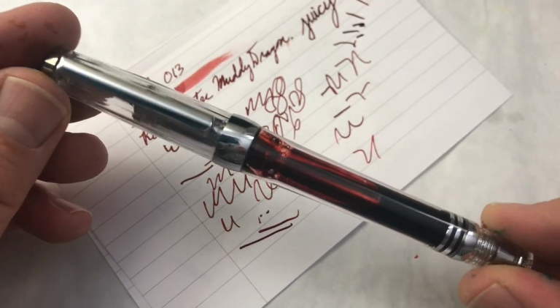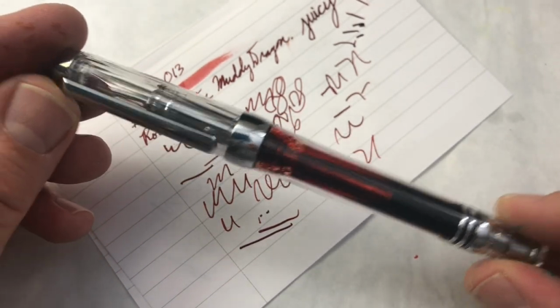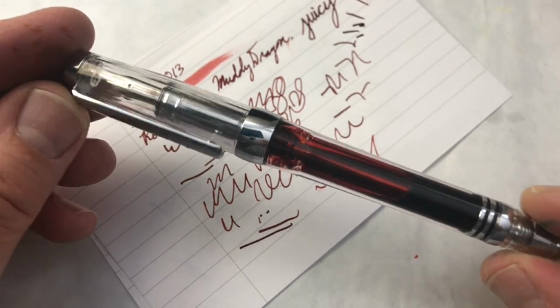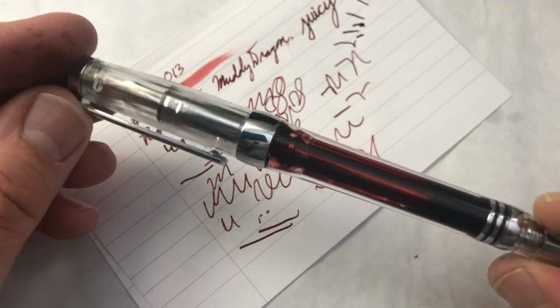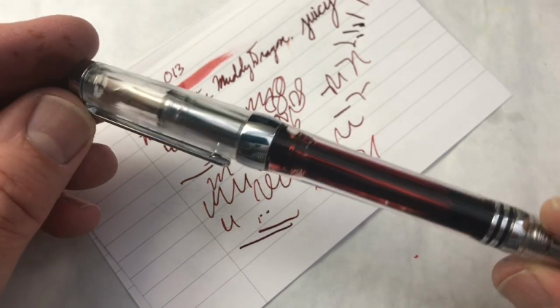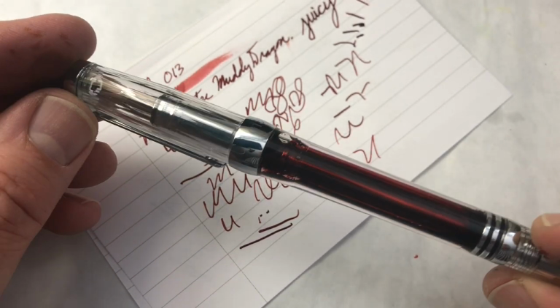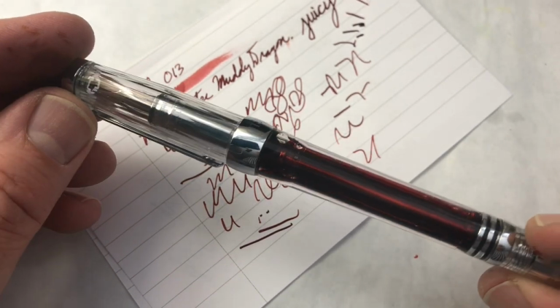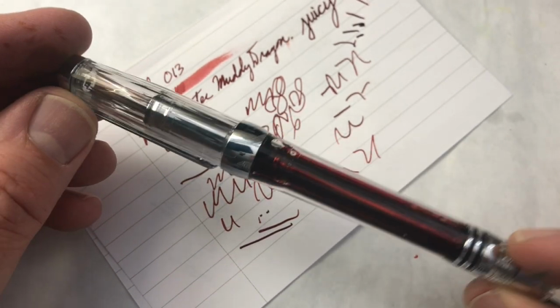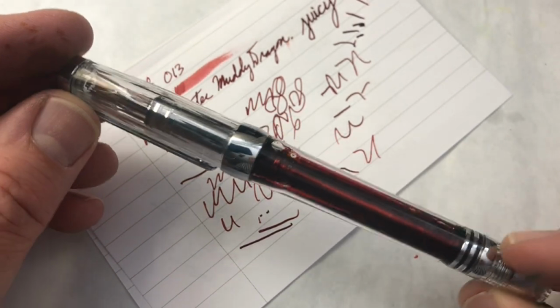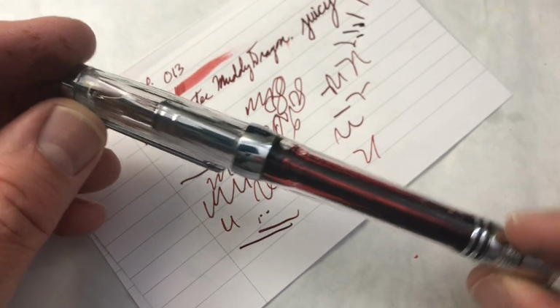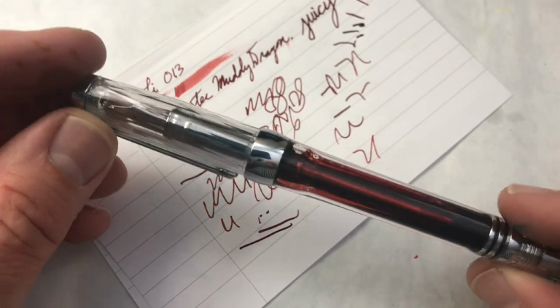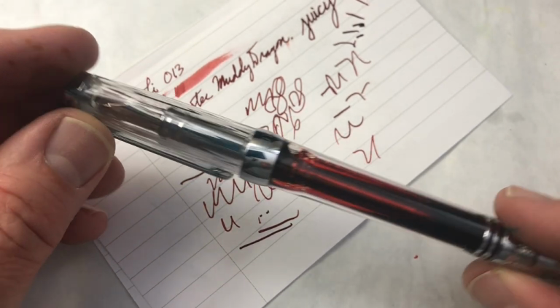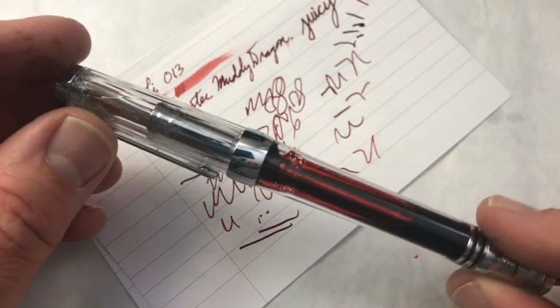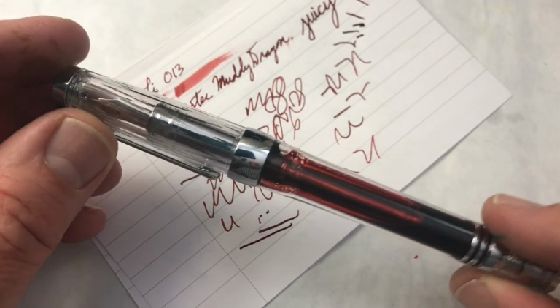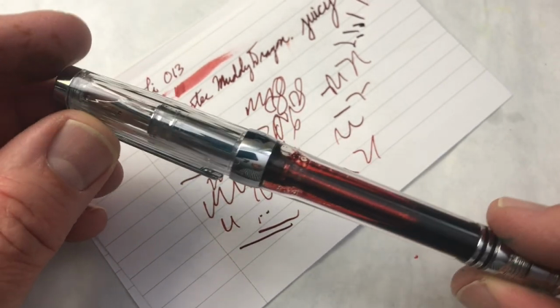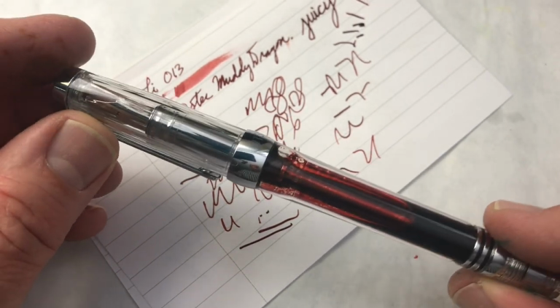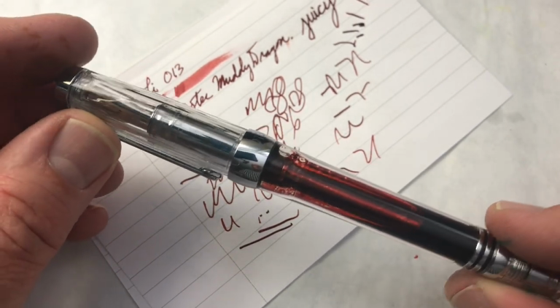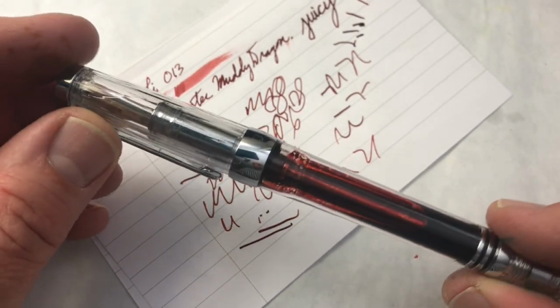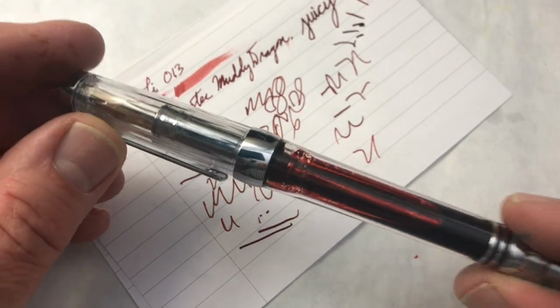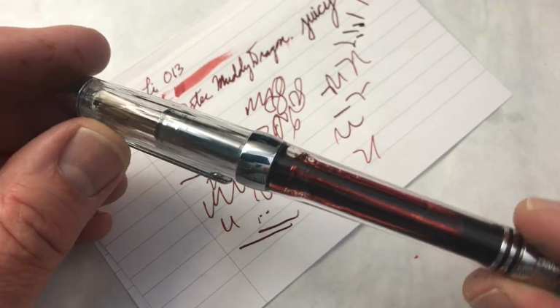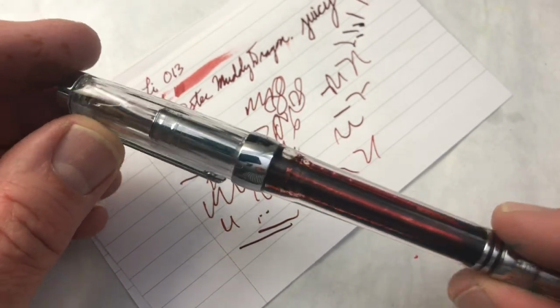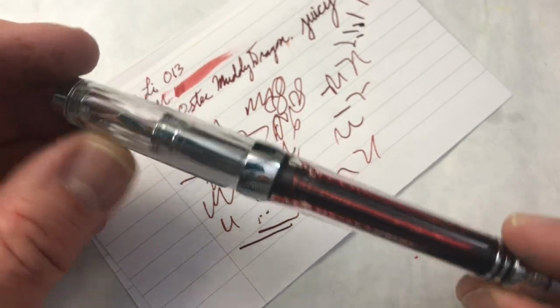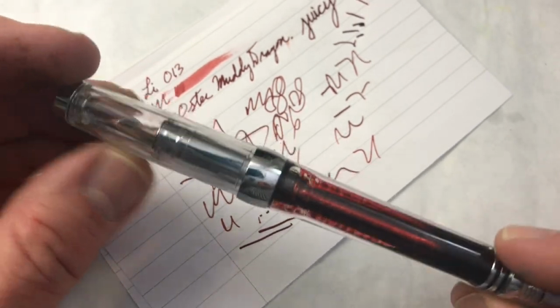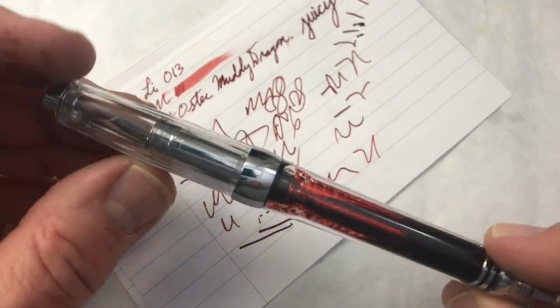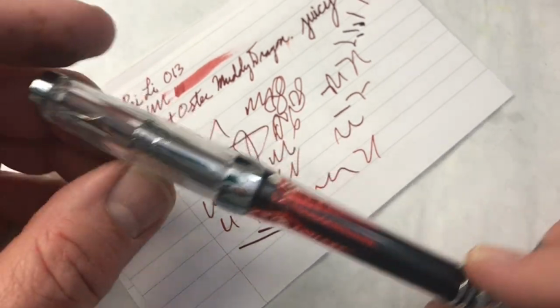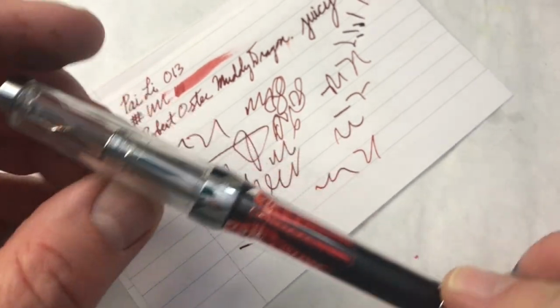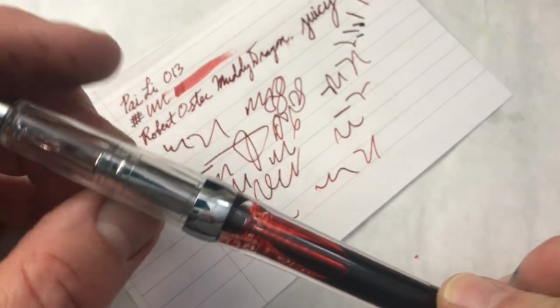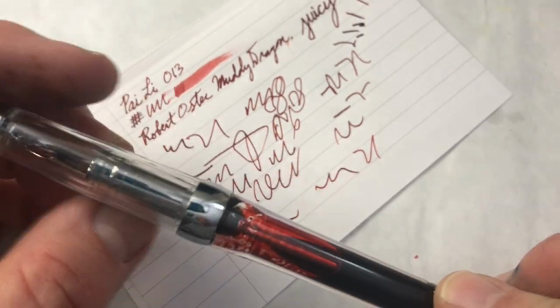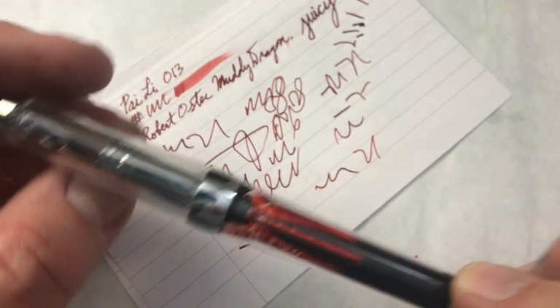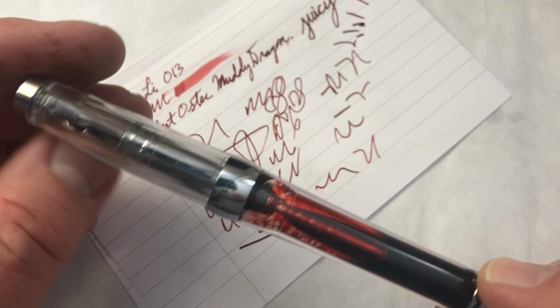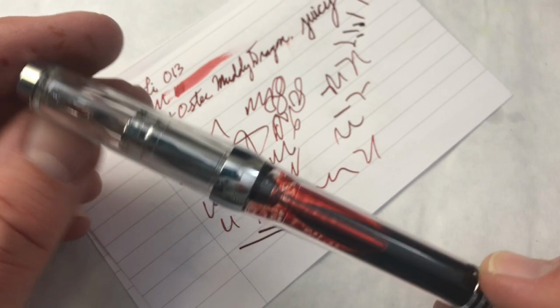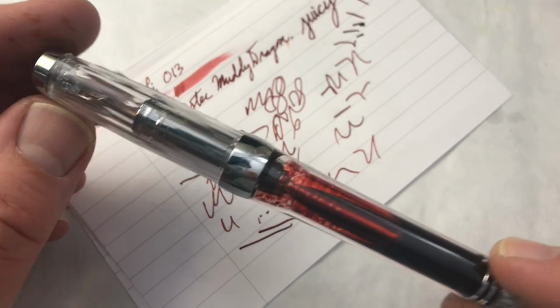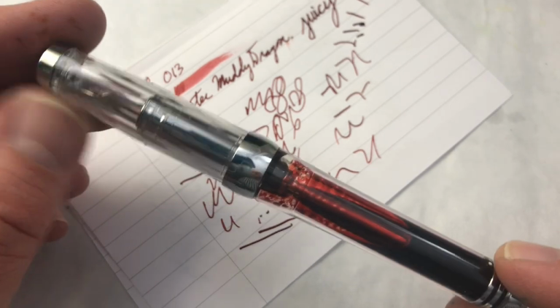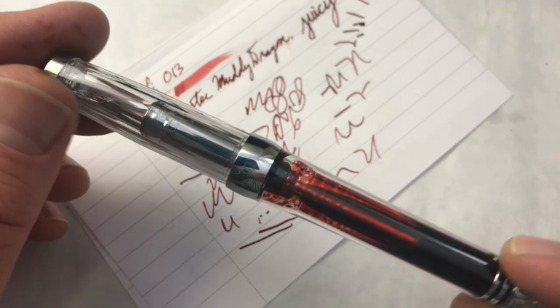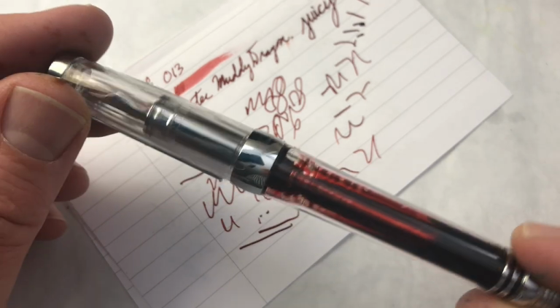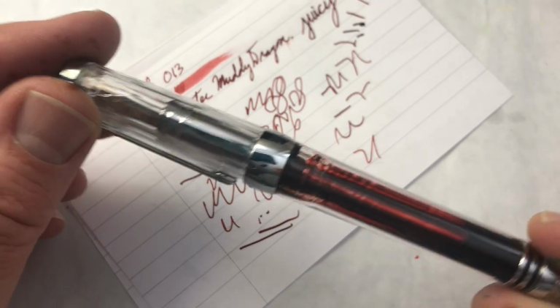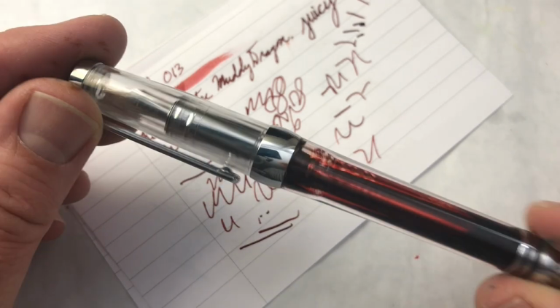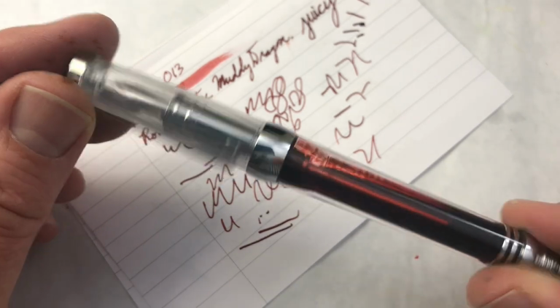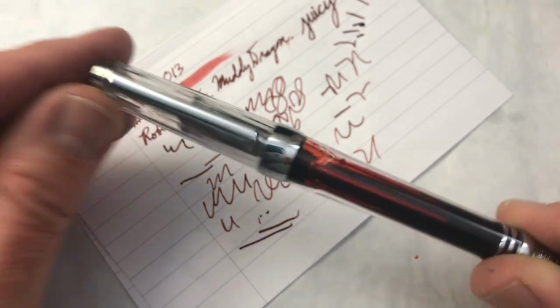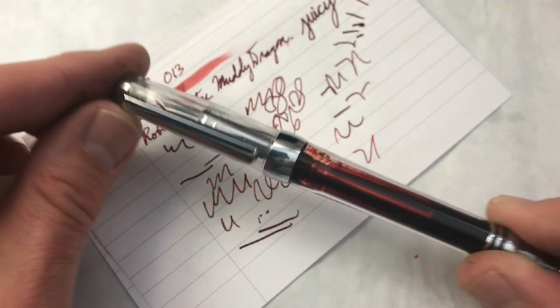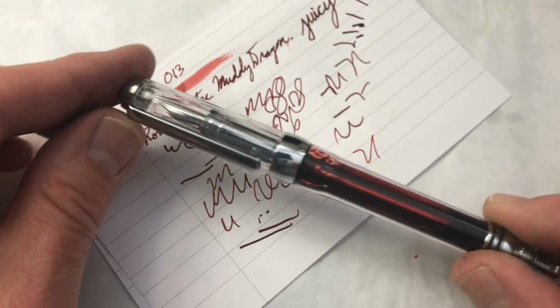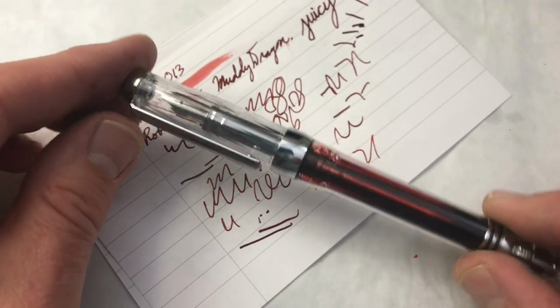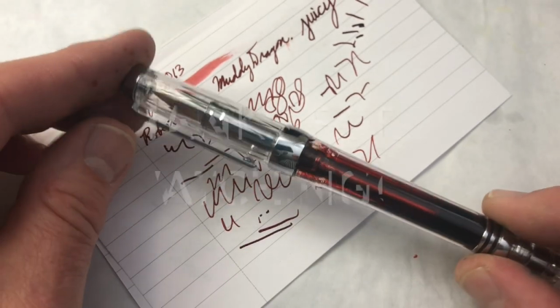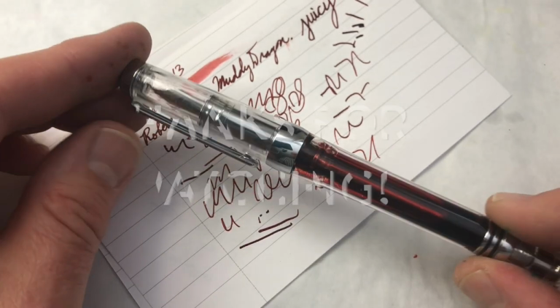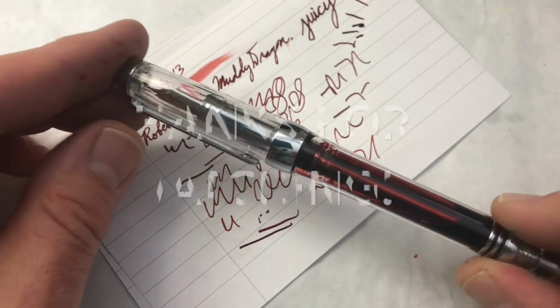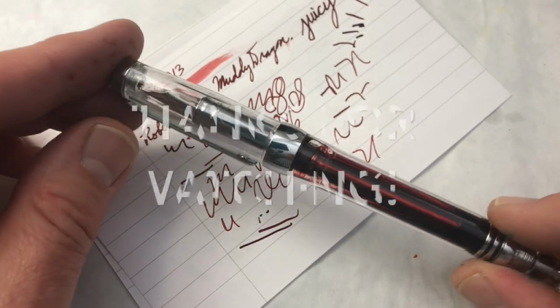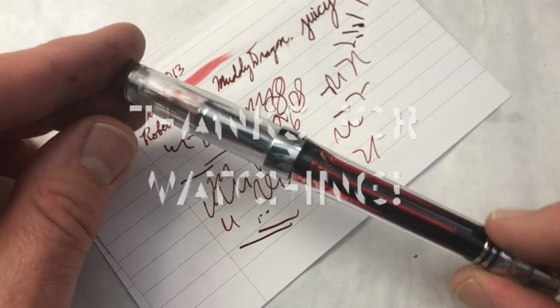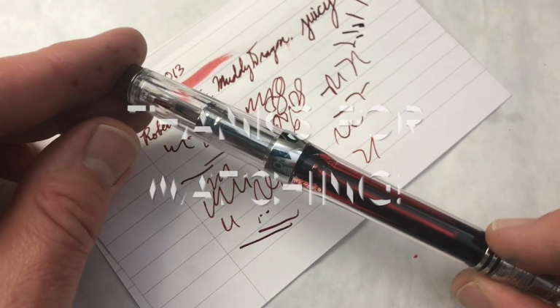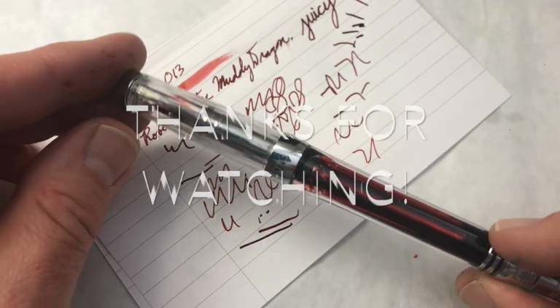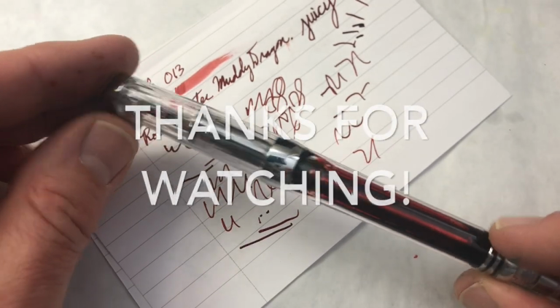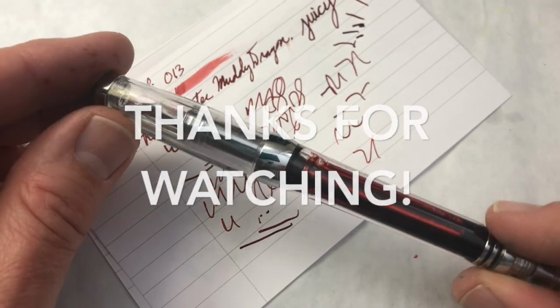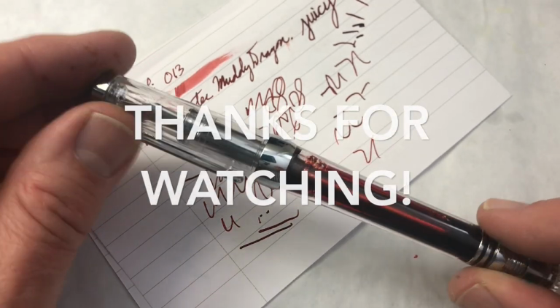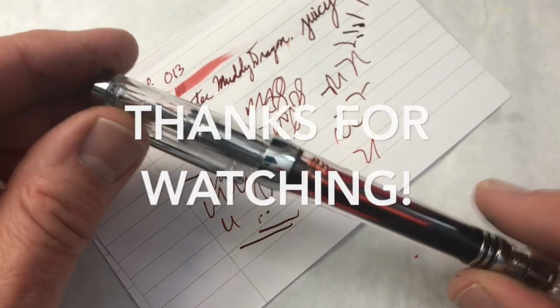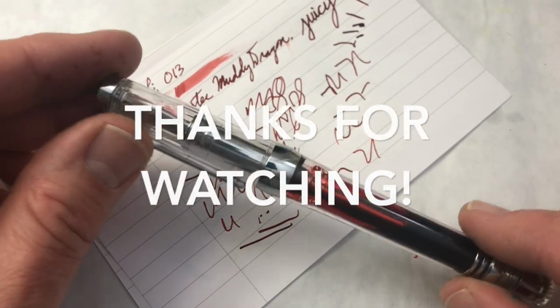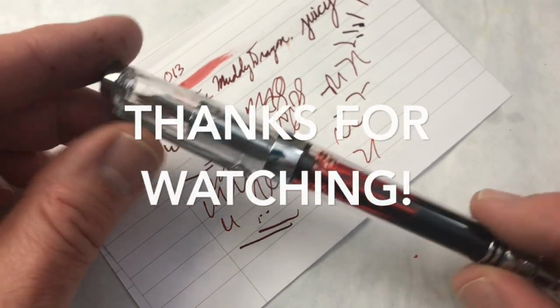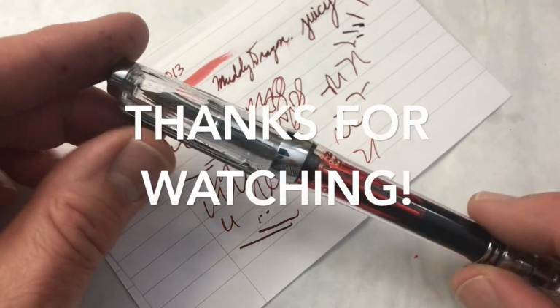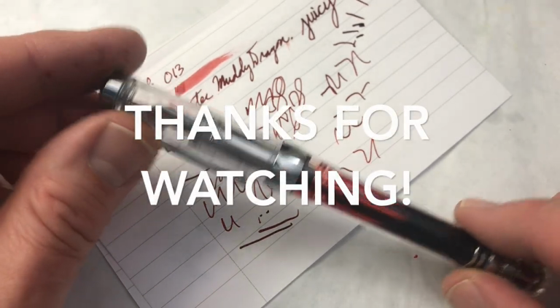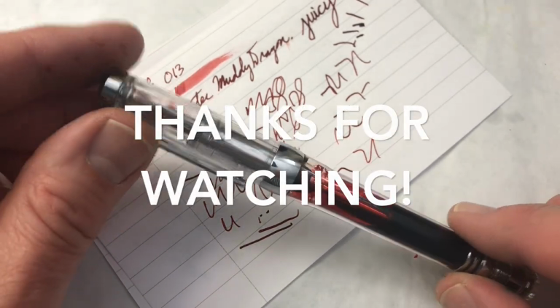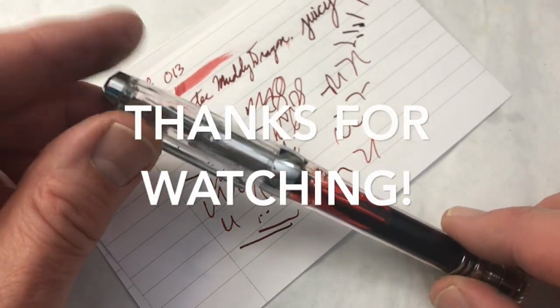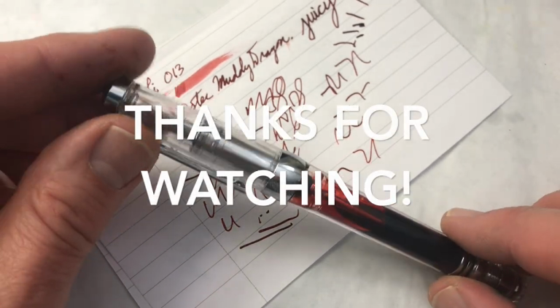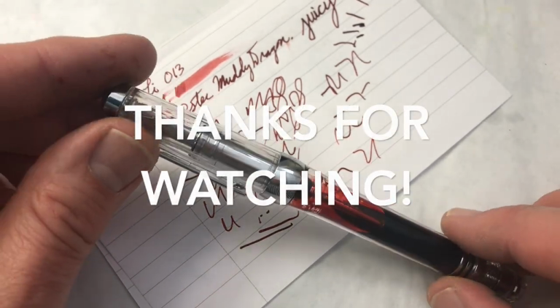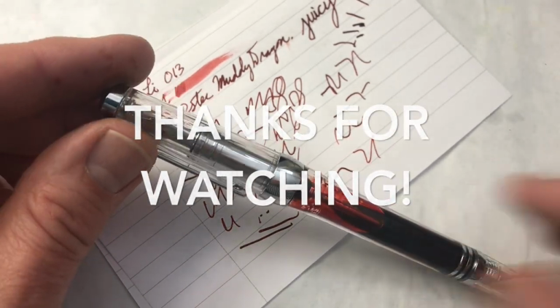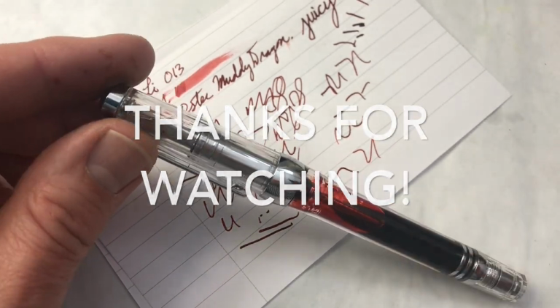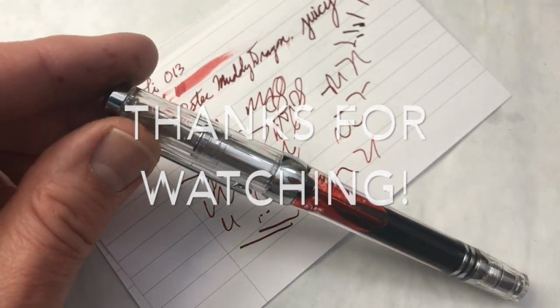I believe we are finally done with the inexpensive Chinese pens. We'll be moving on to some other countries and some other brands in the next video.